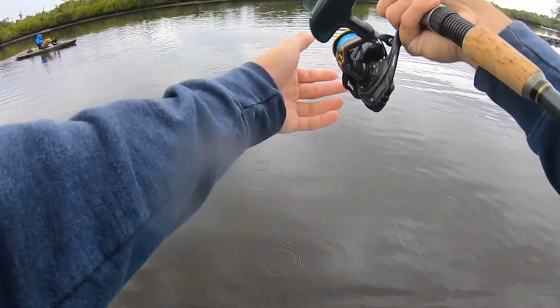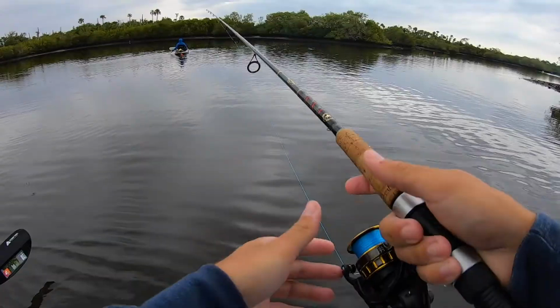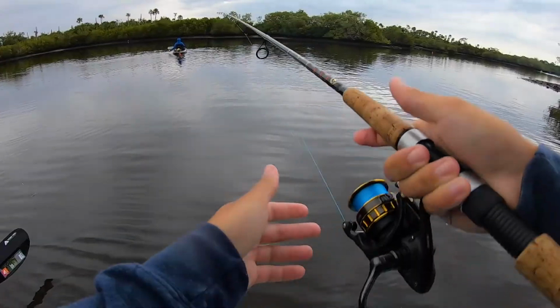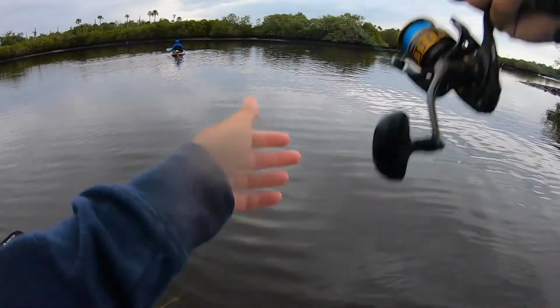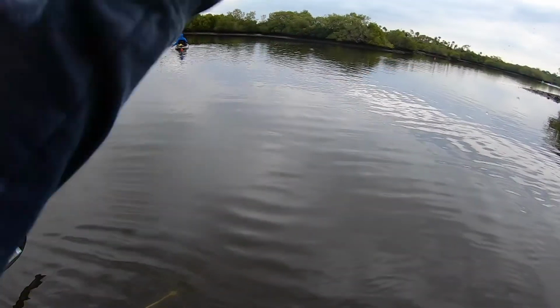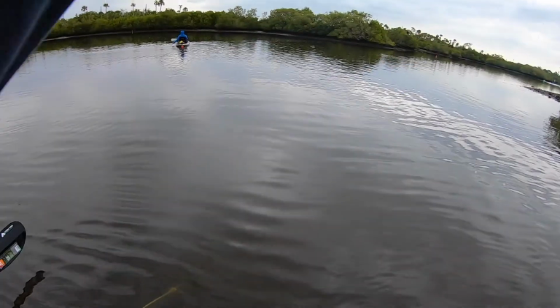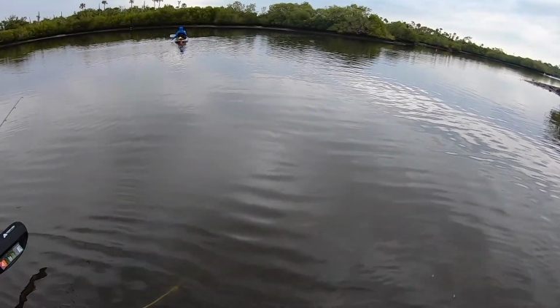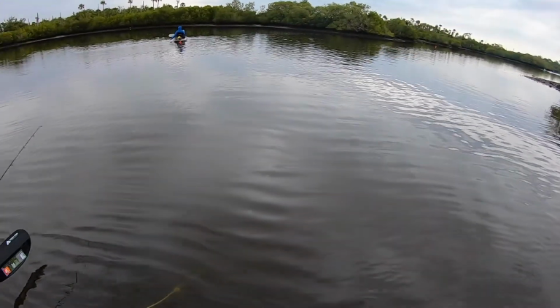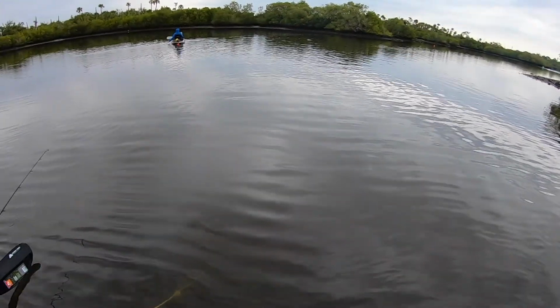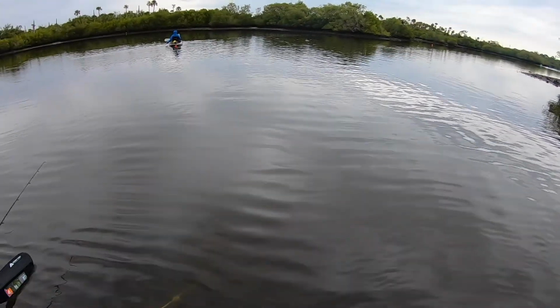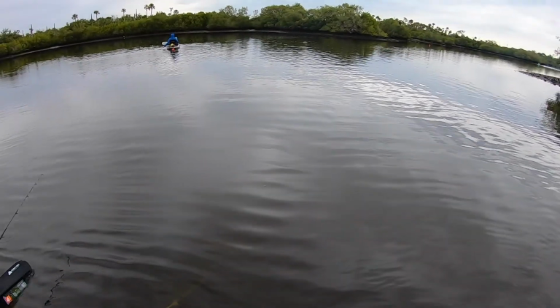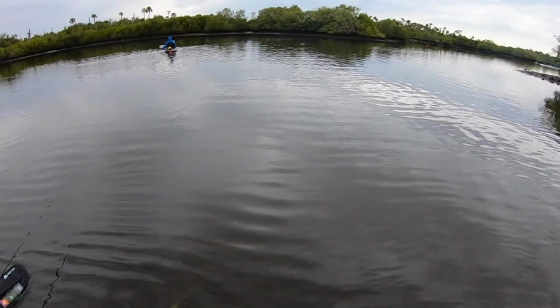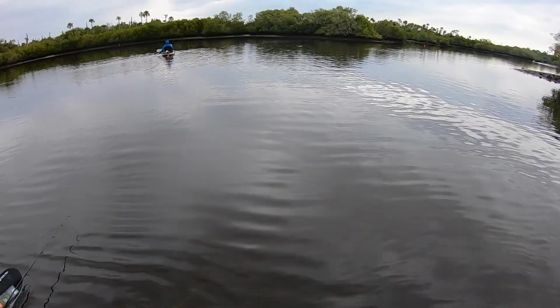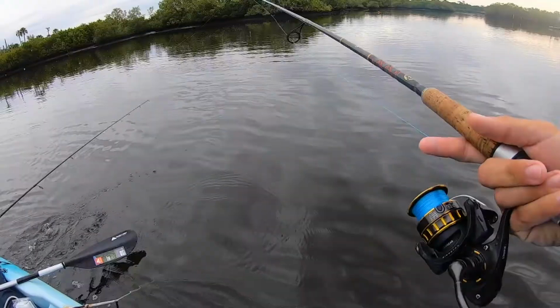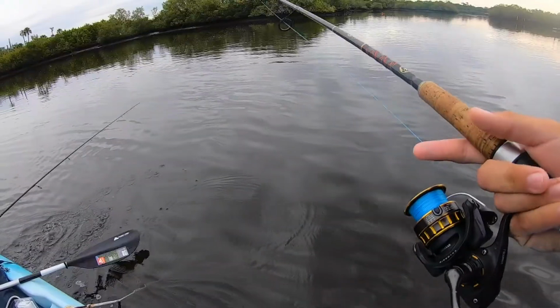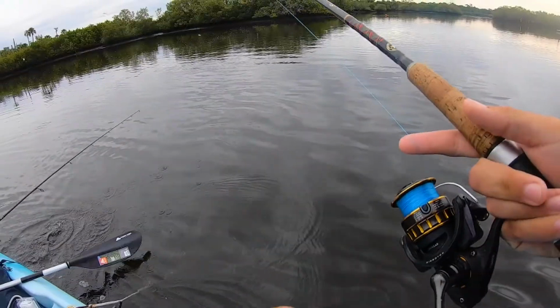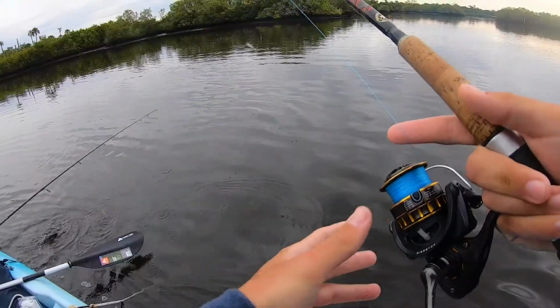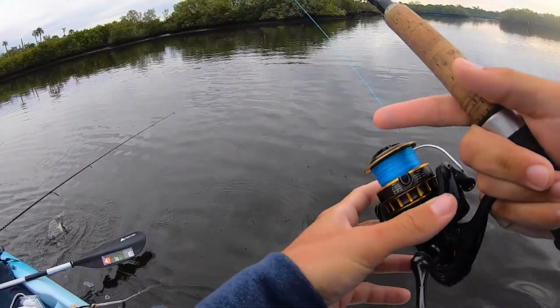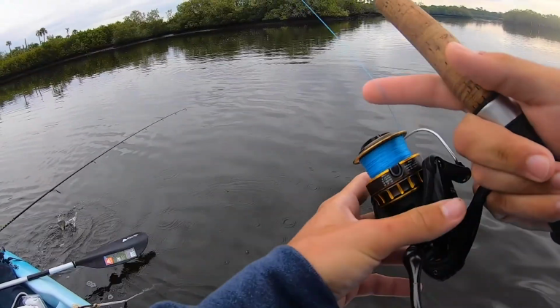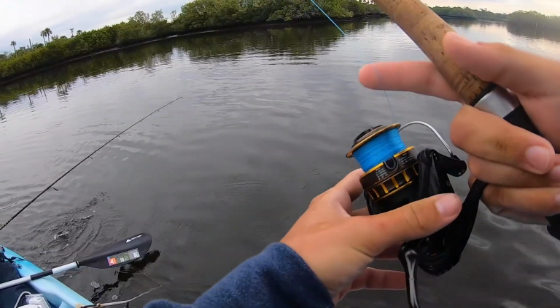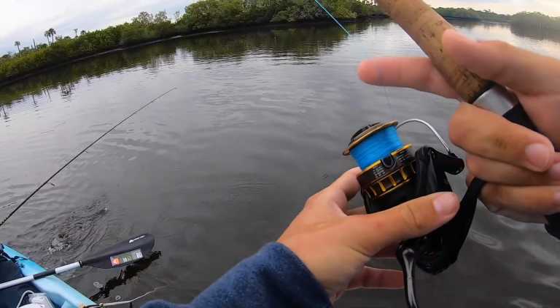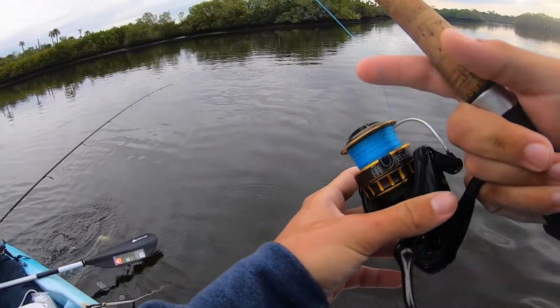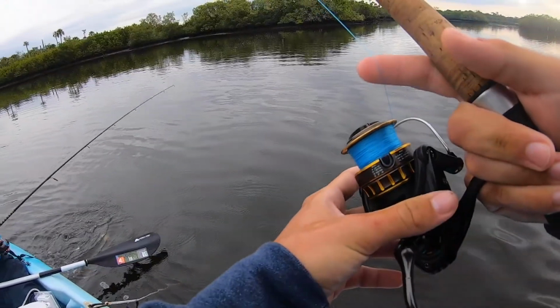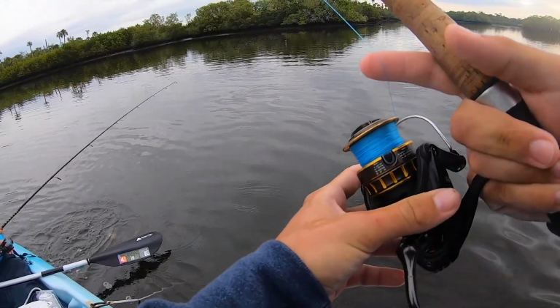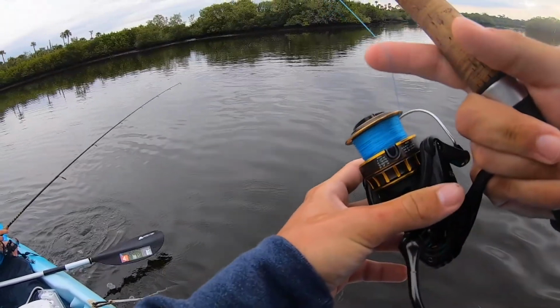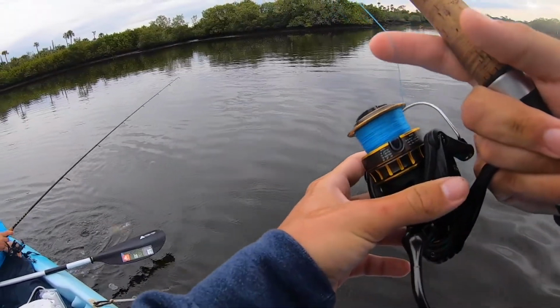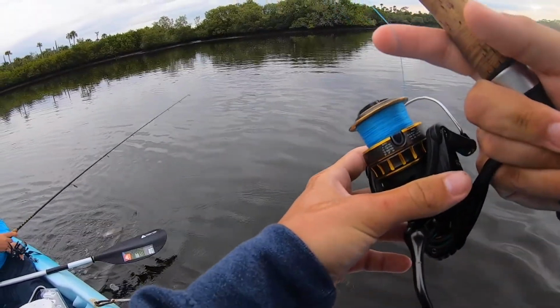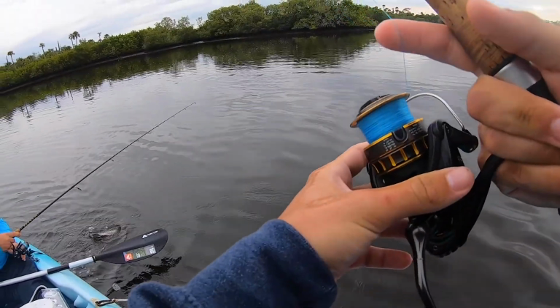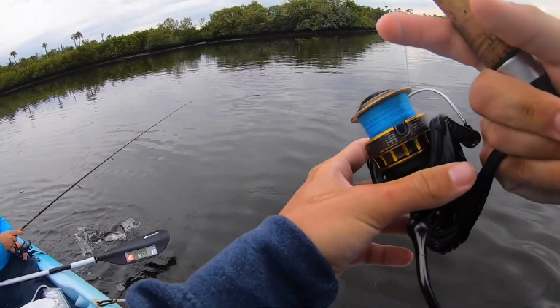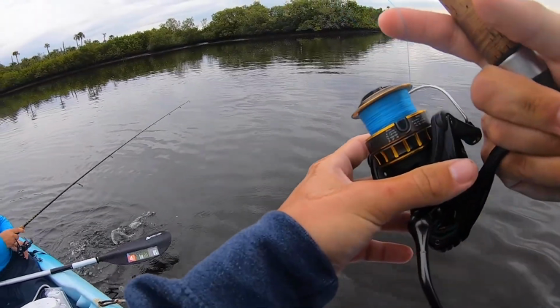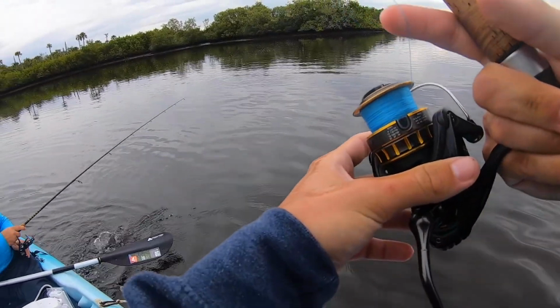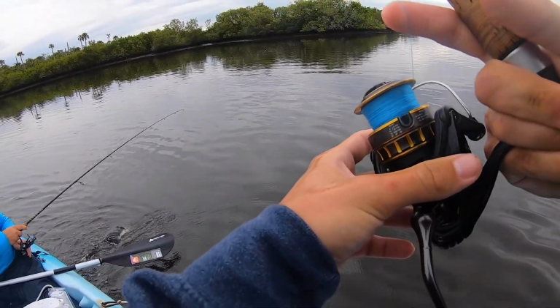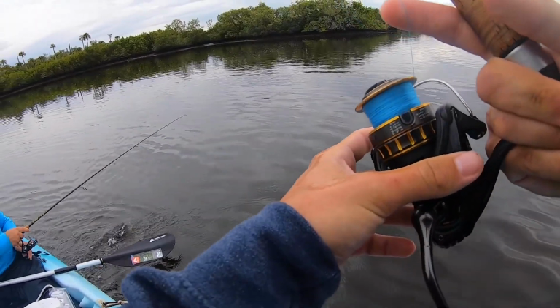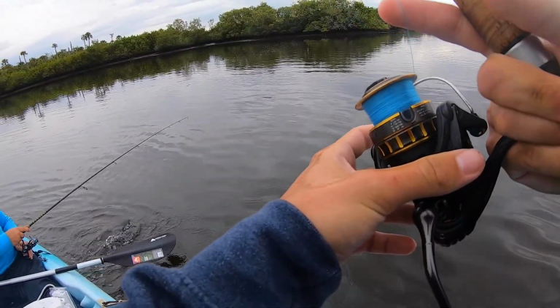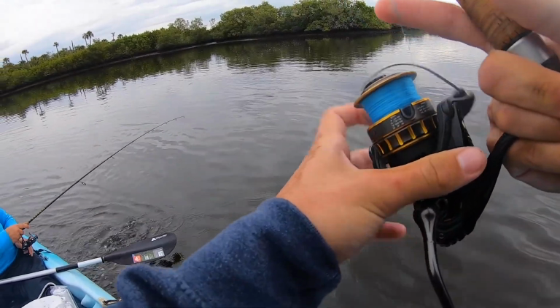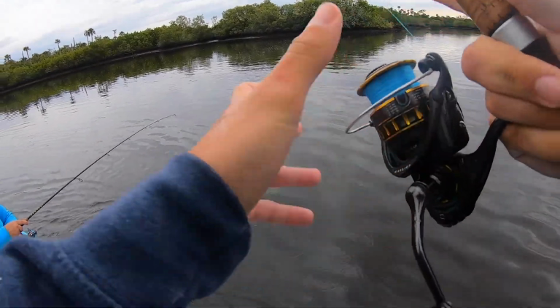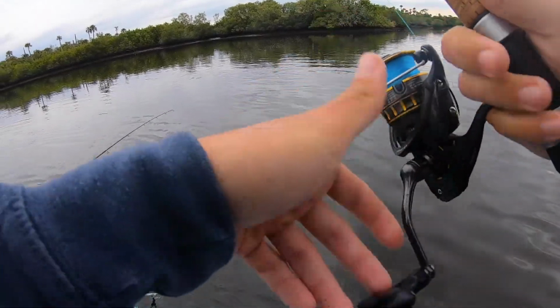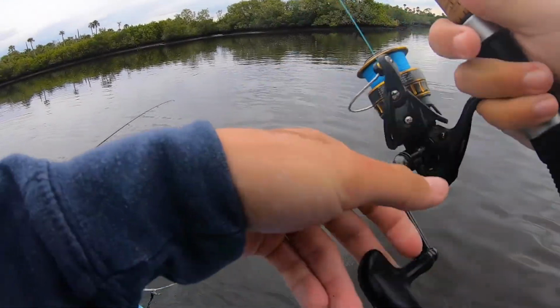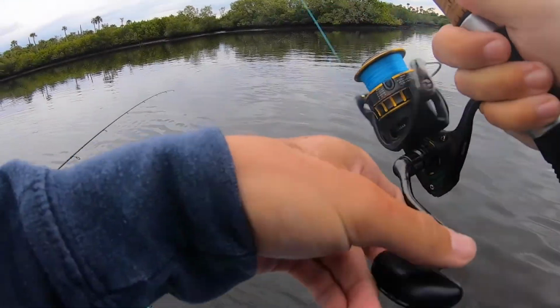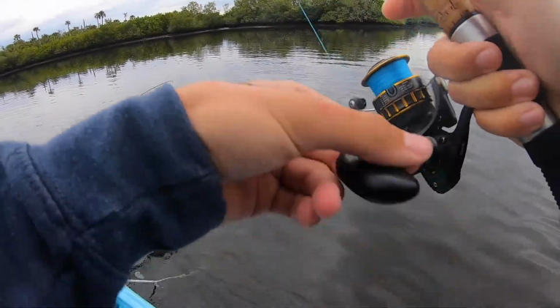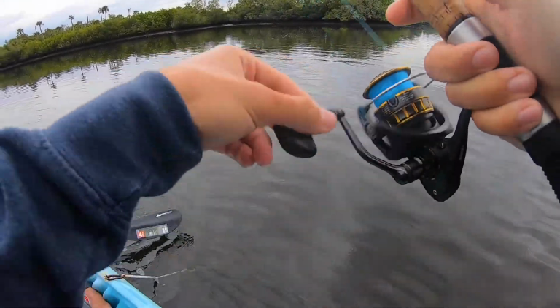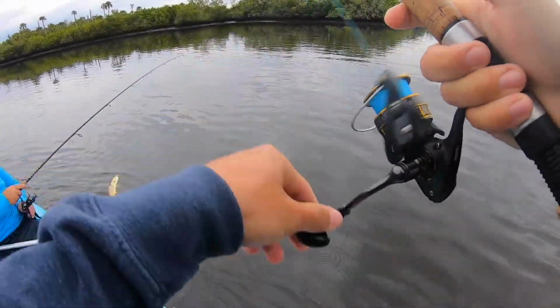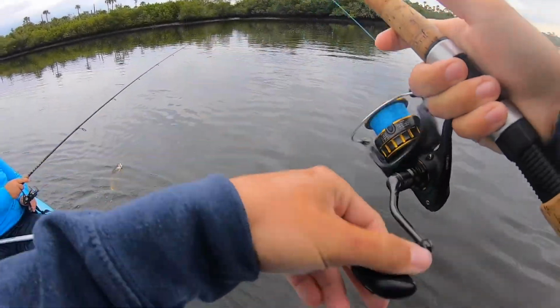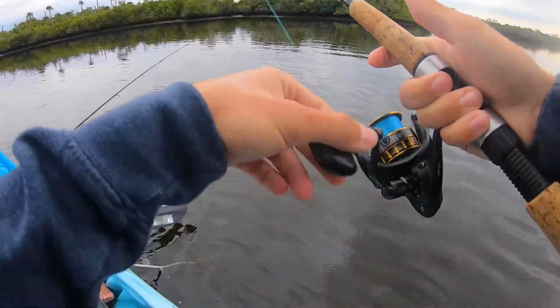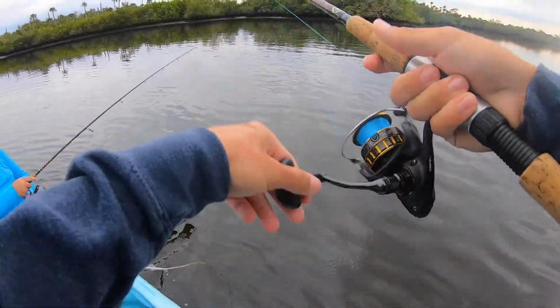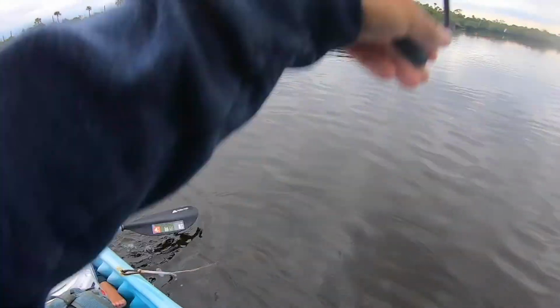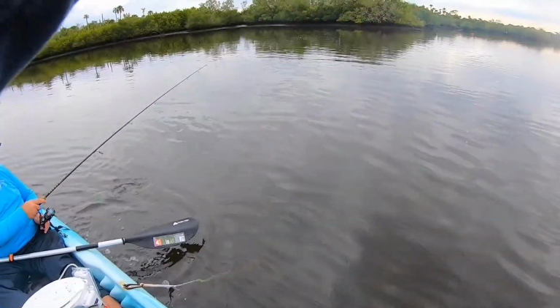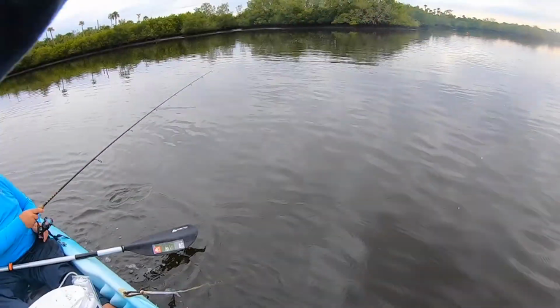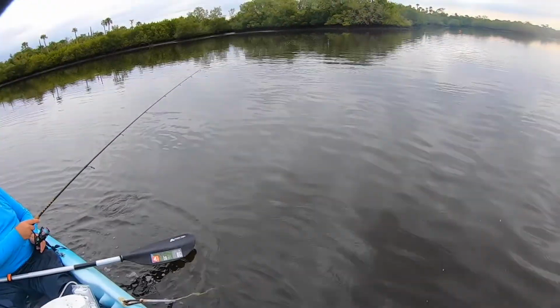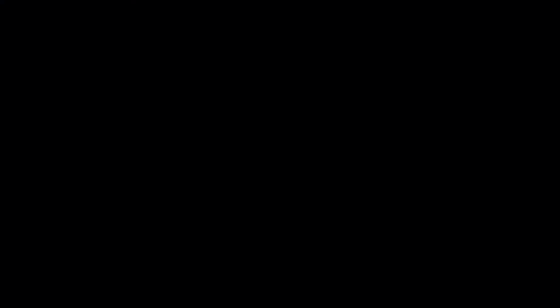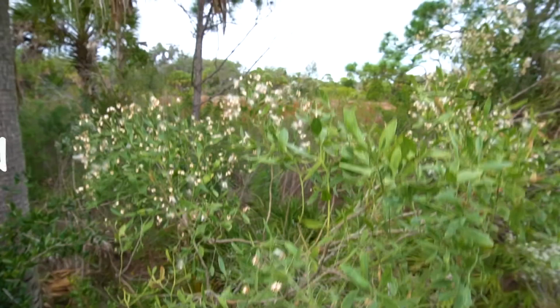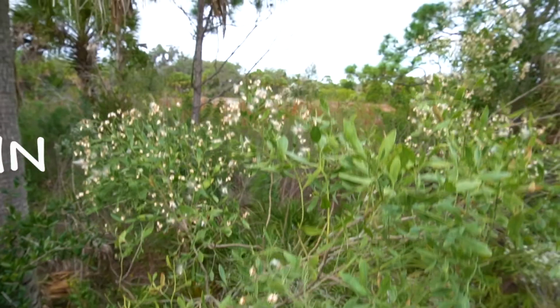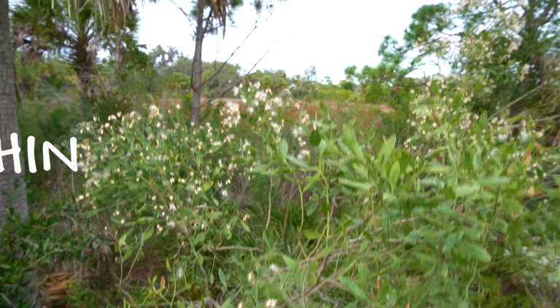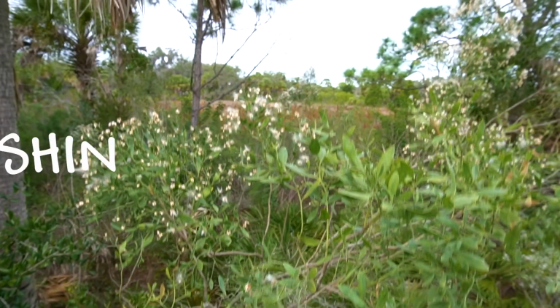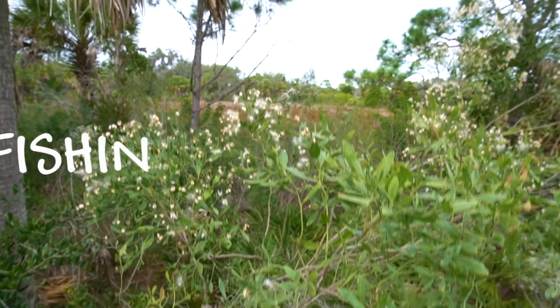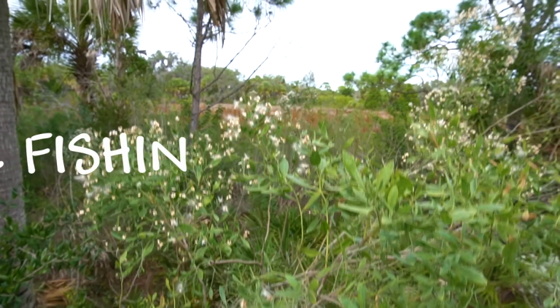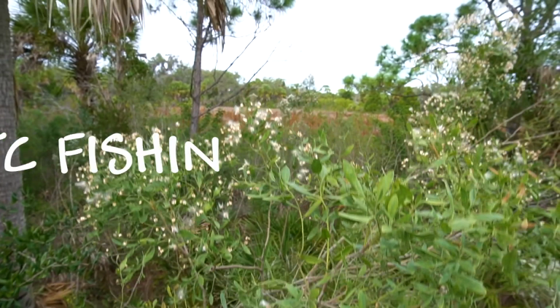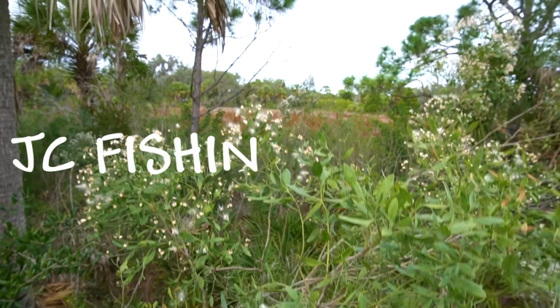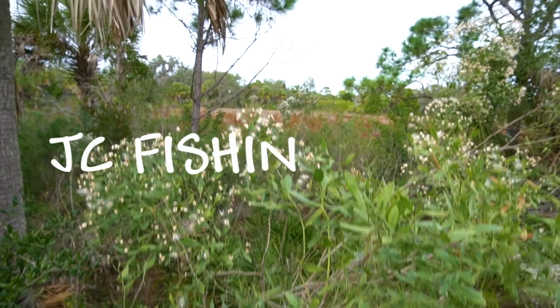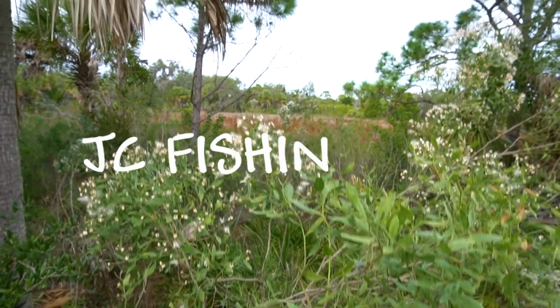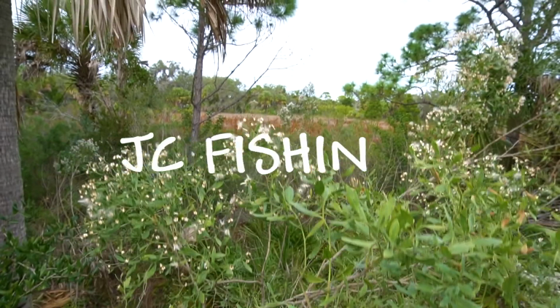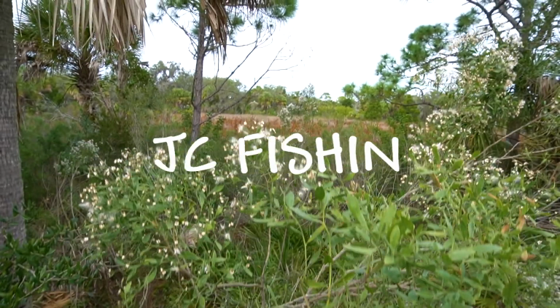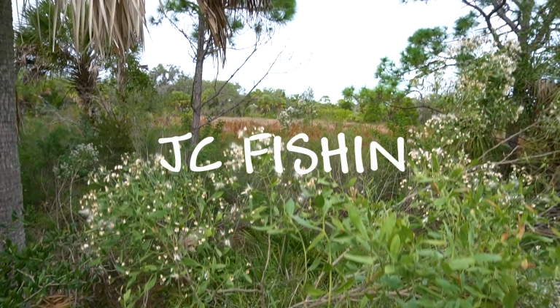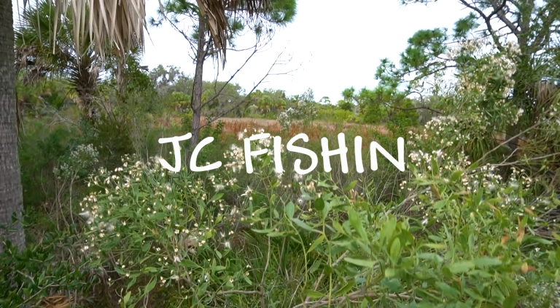Oh there he is! Just got cropped — that's a good fish!